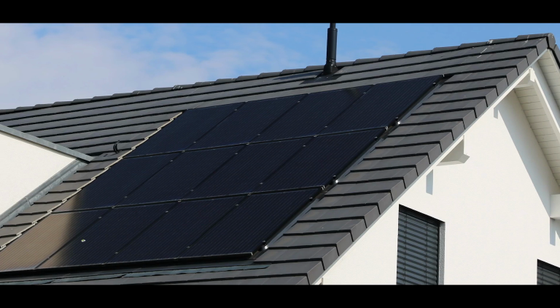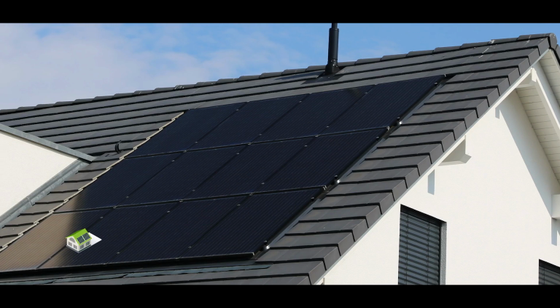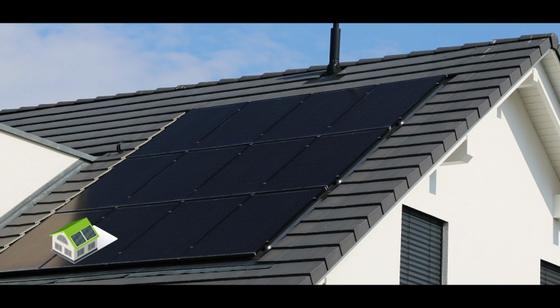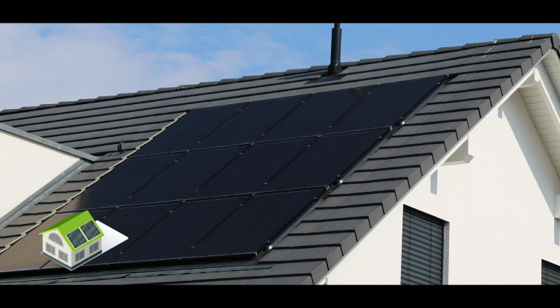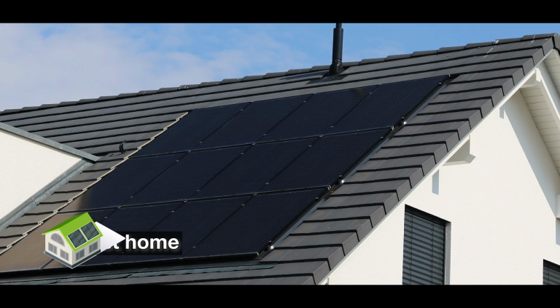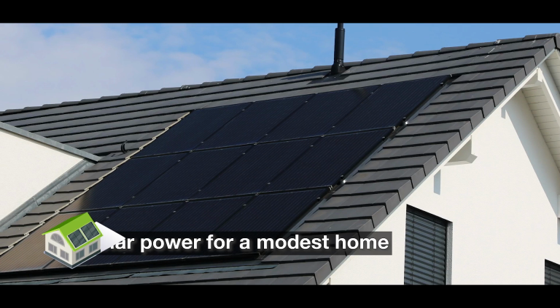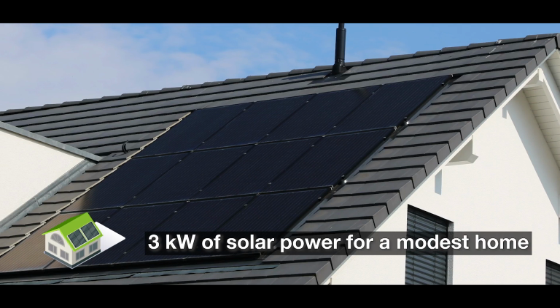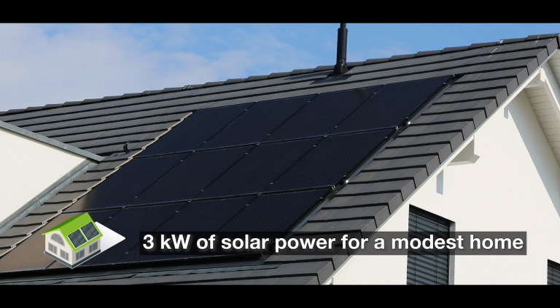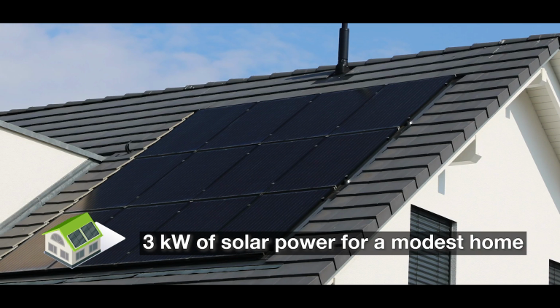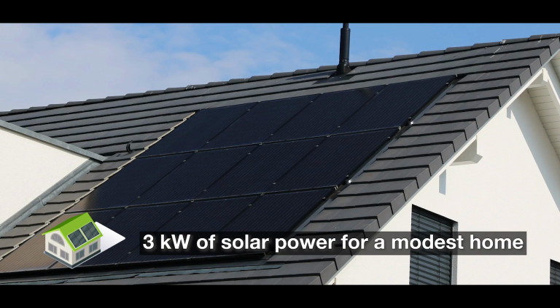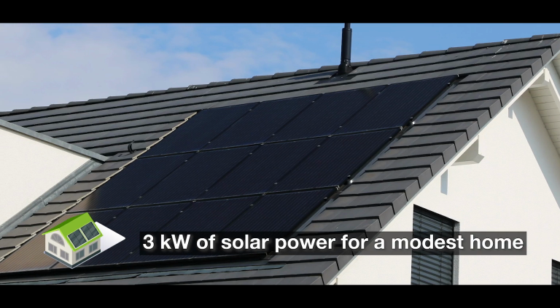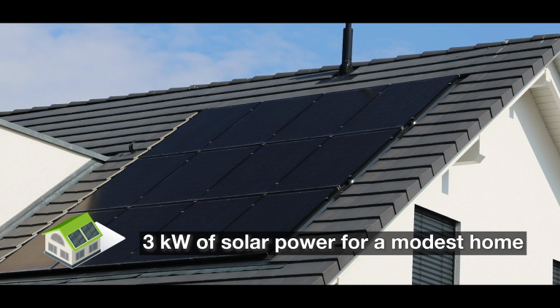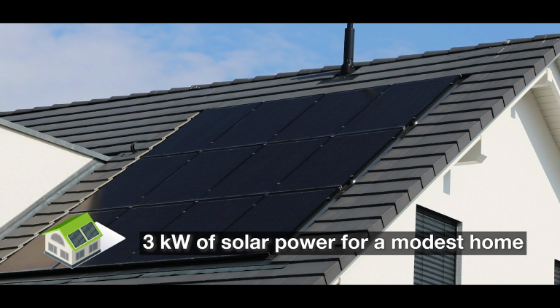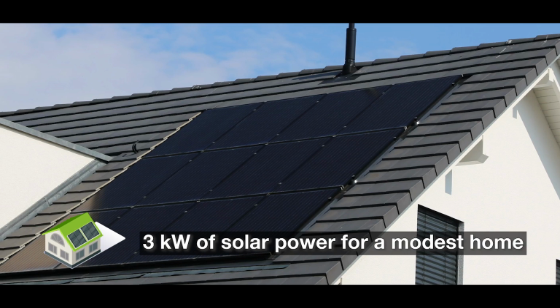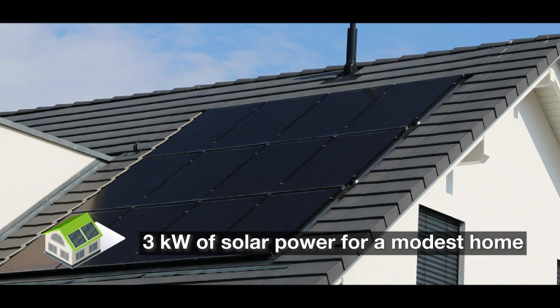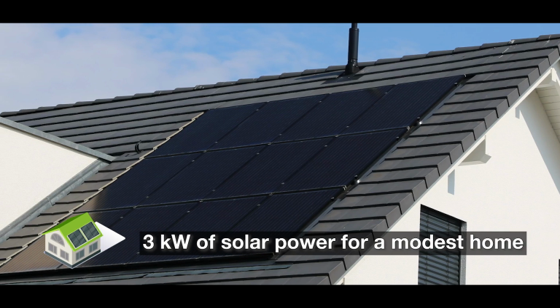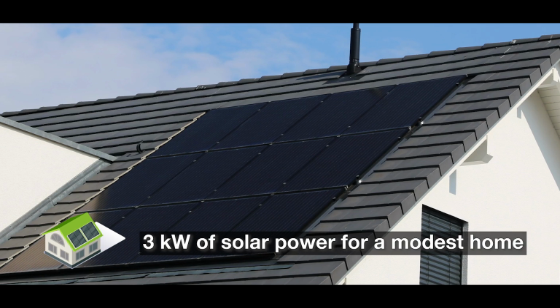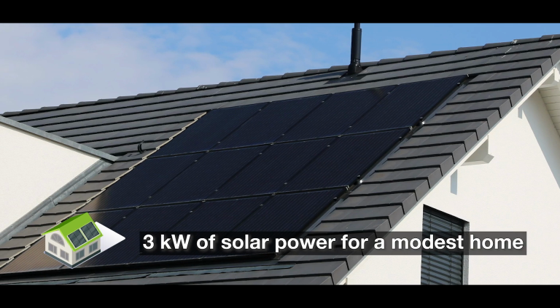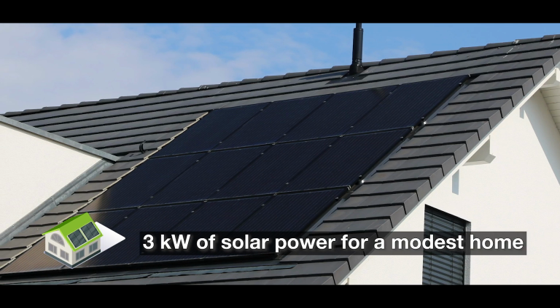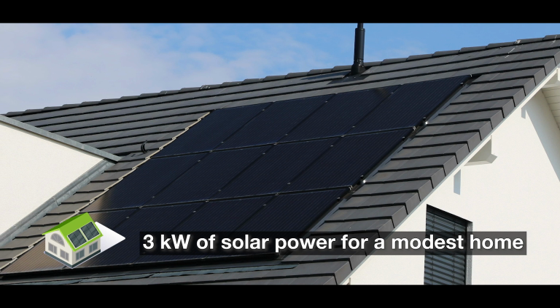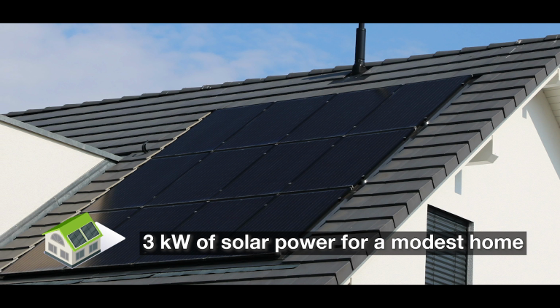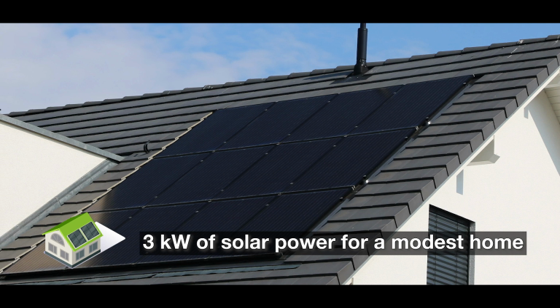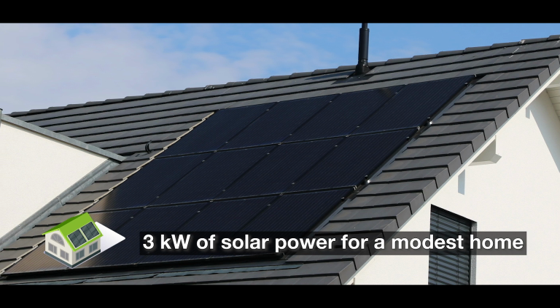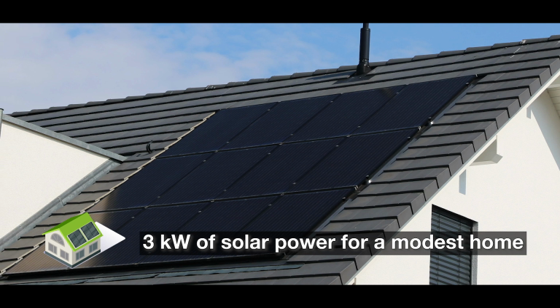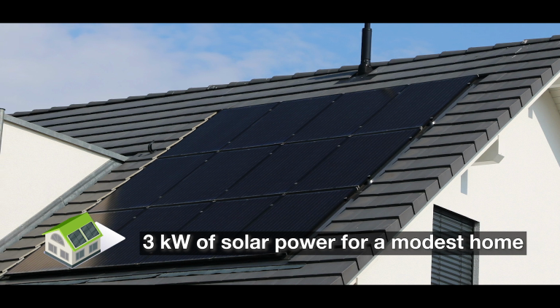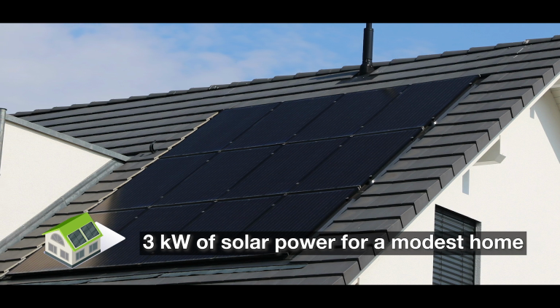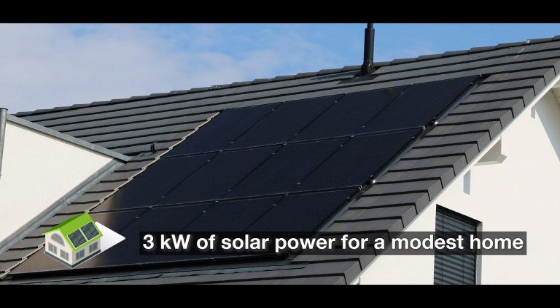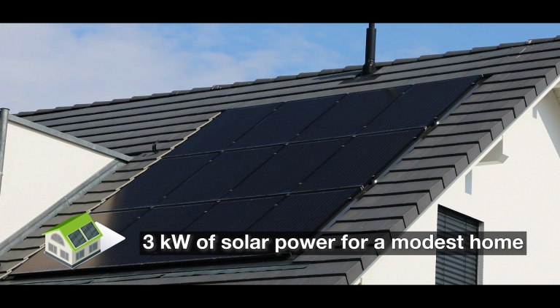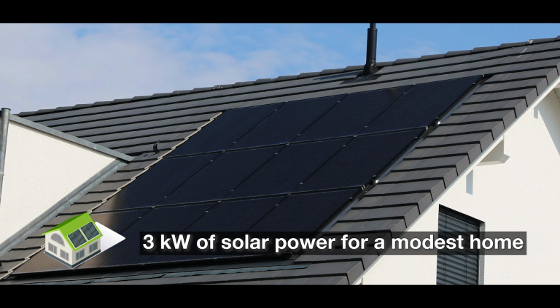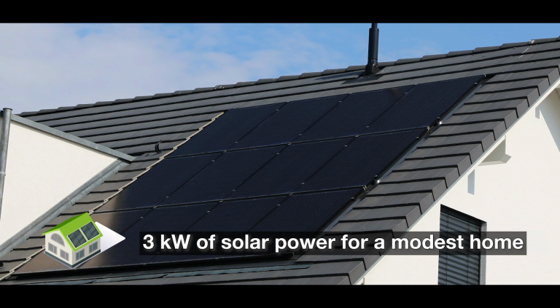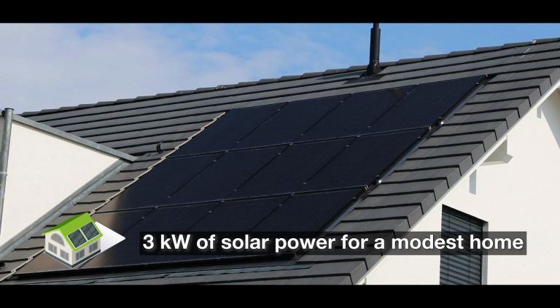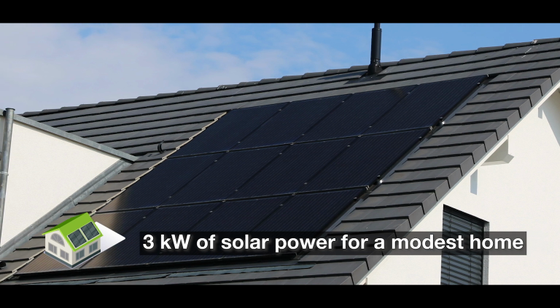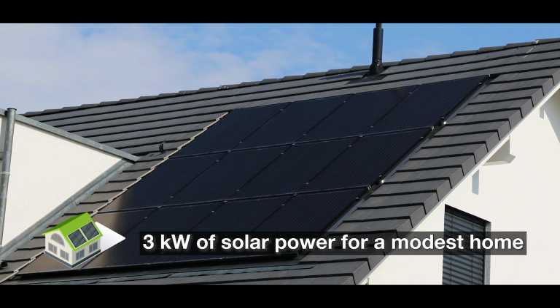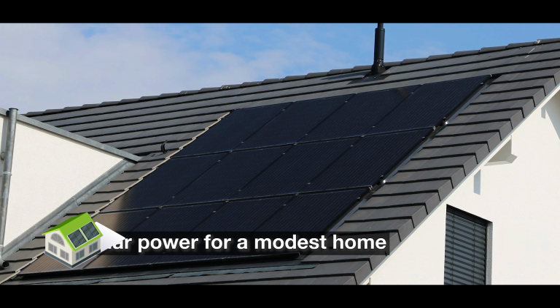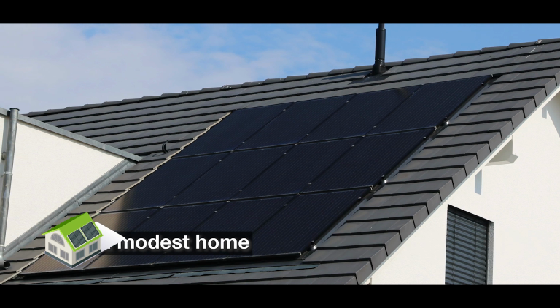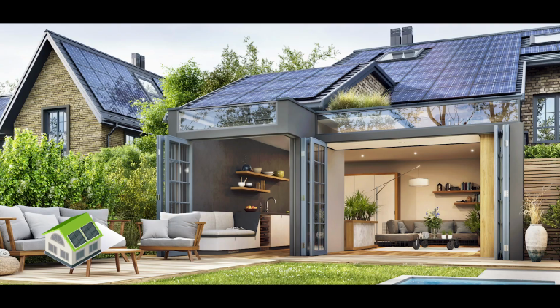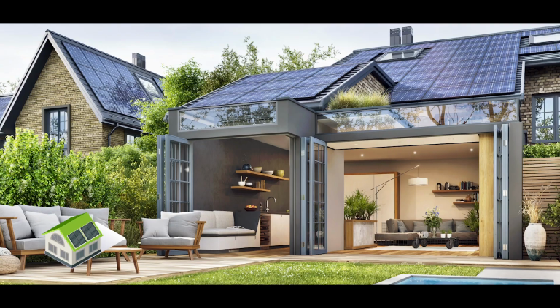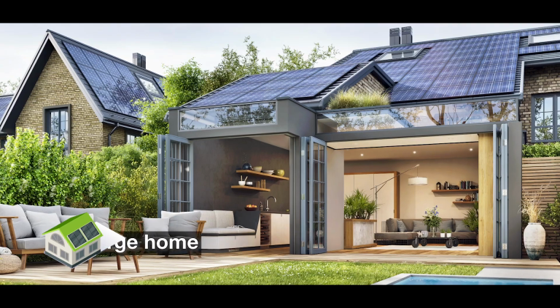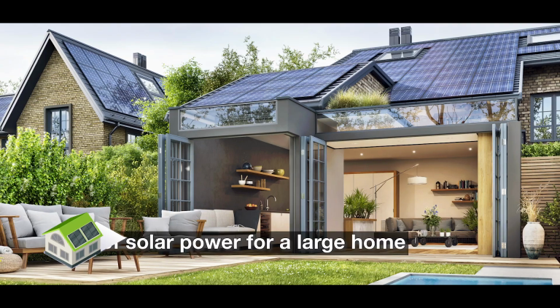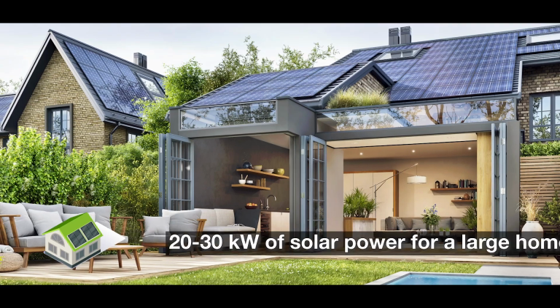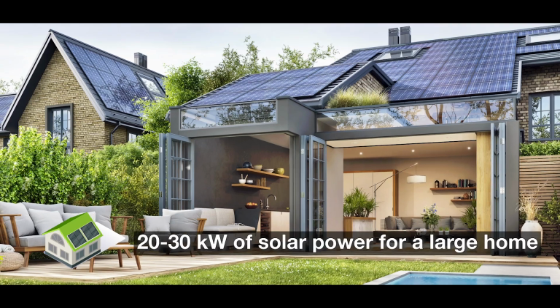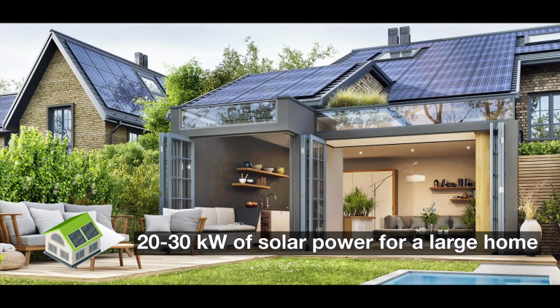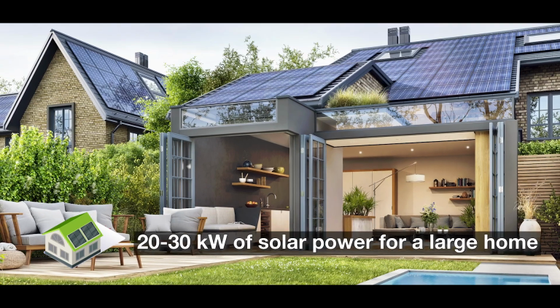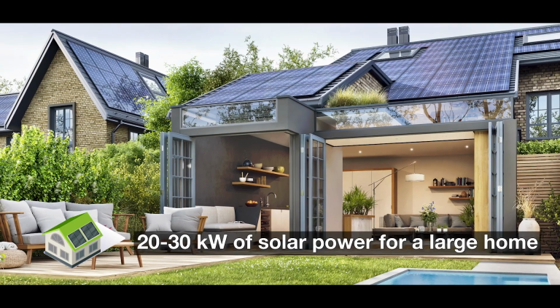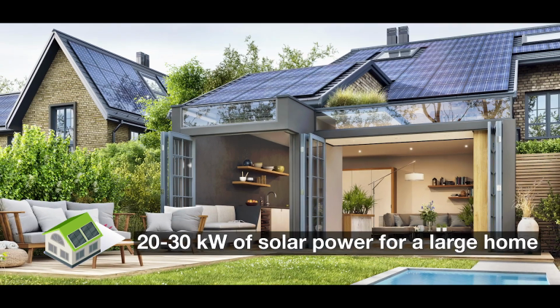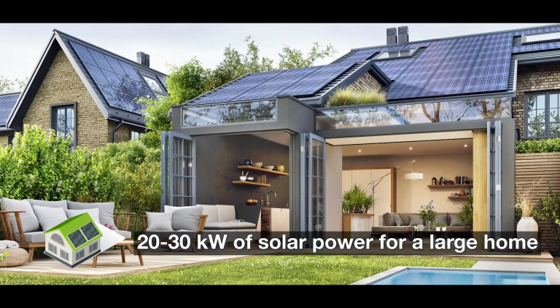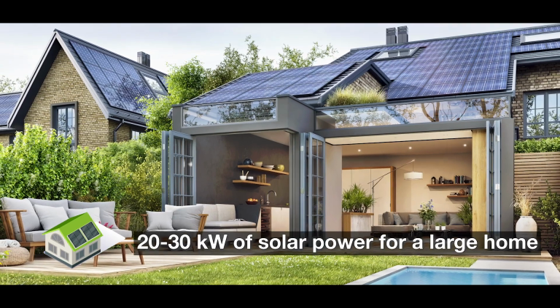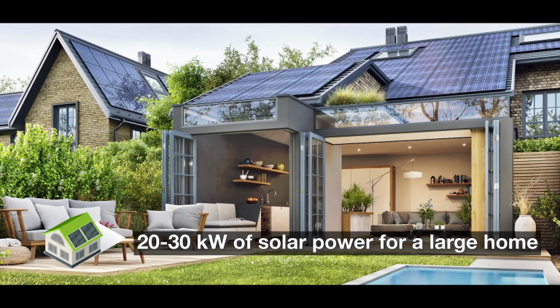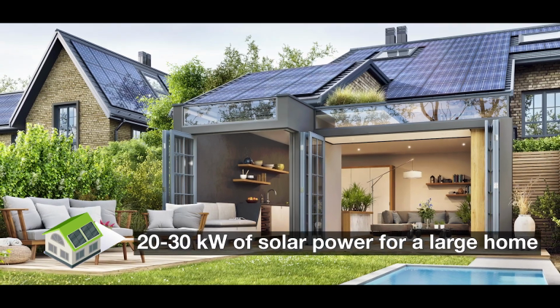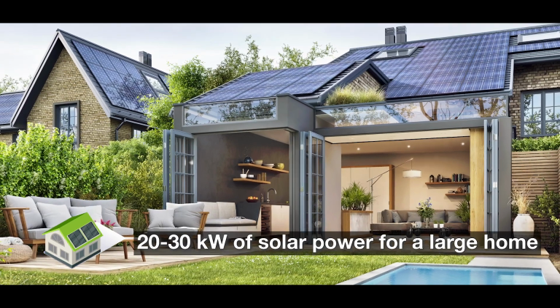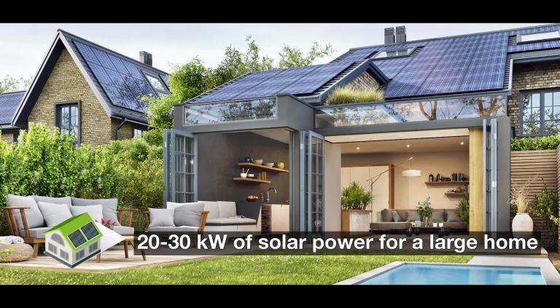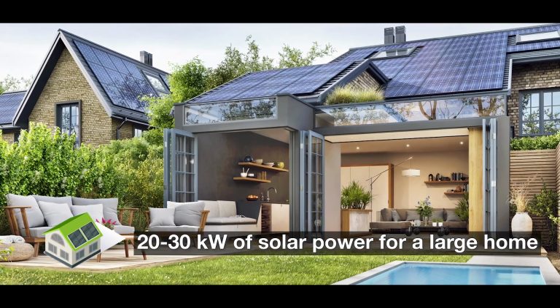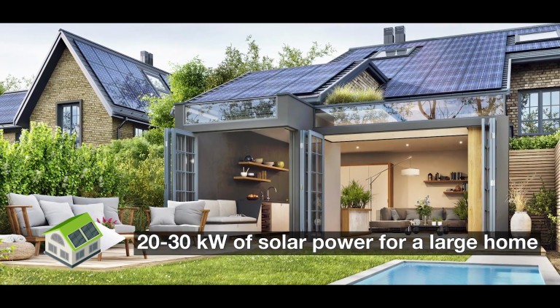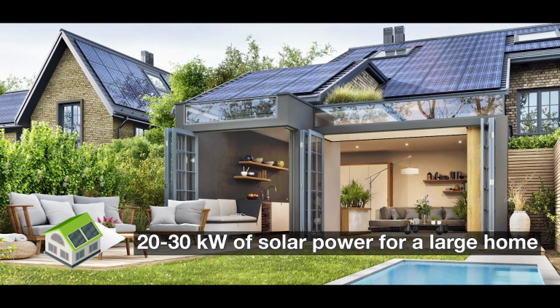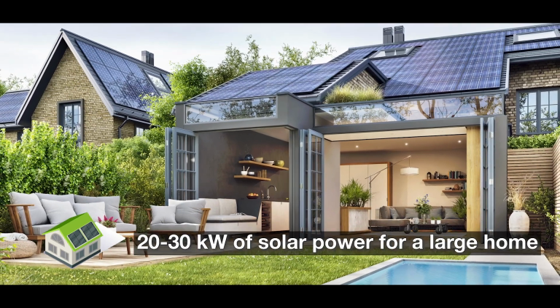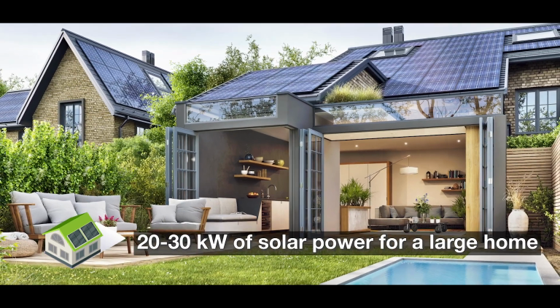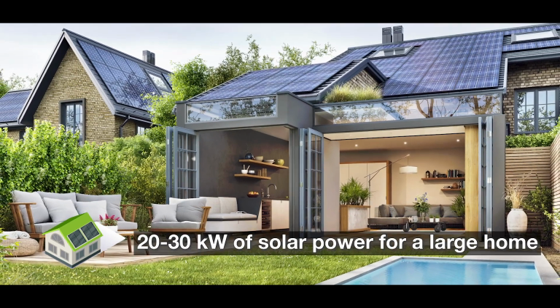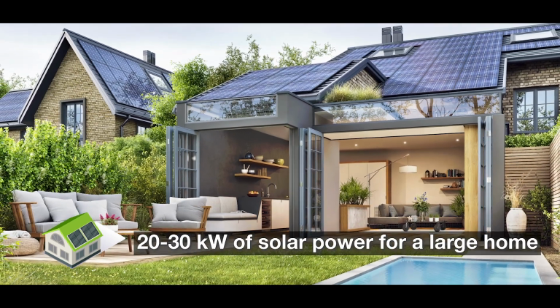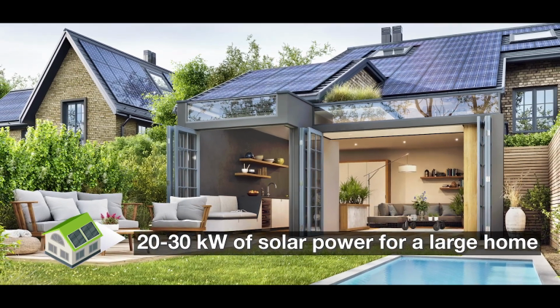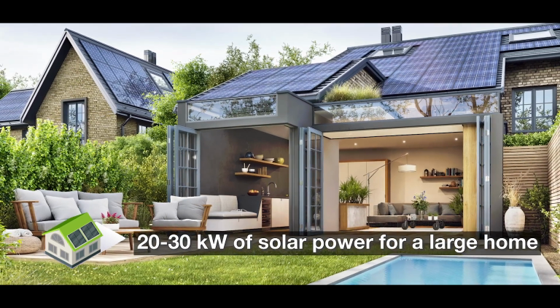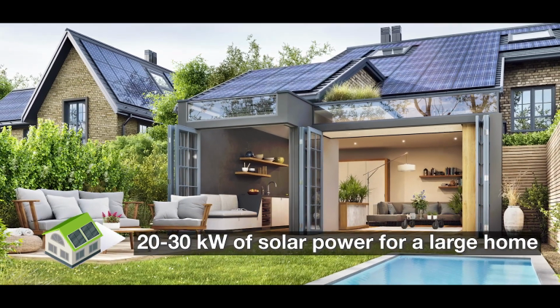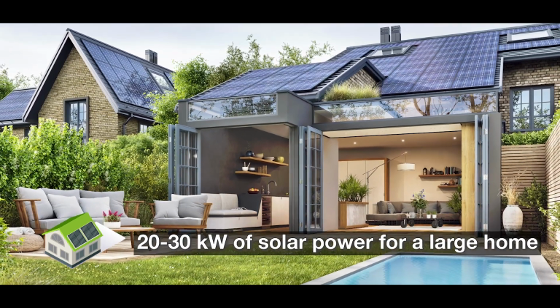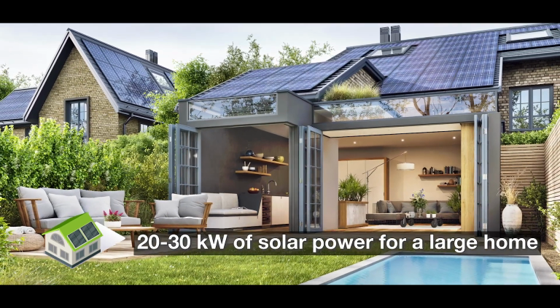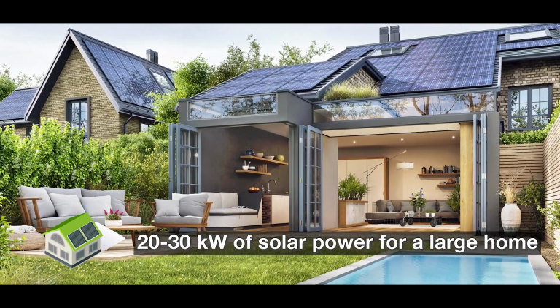A modest home or small addition might only require 2 kilowatts. A large home might require 20 to 30 kilowatts.